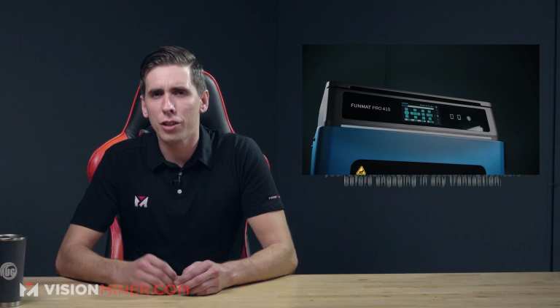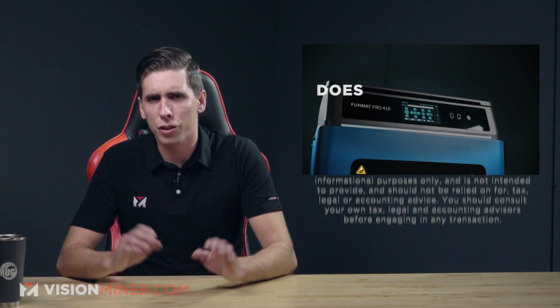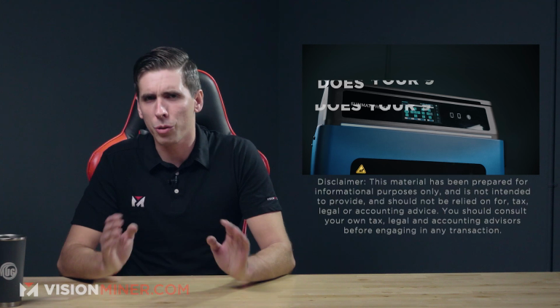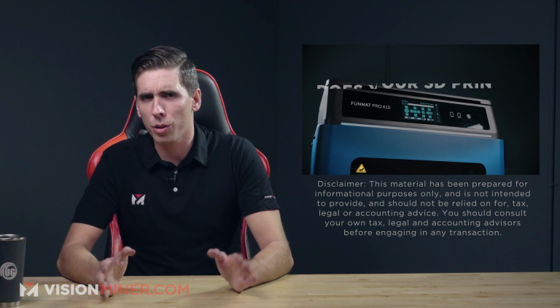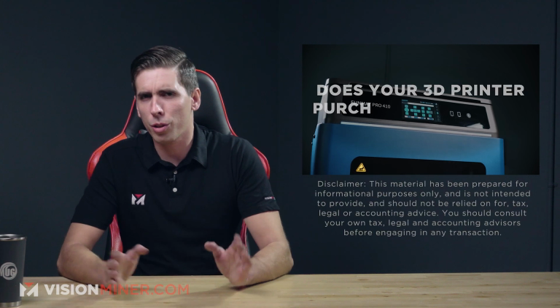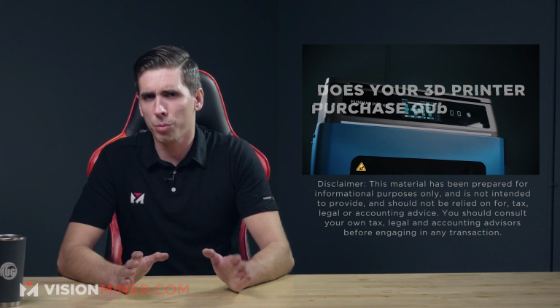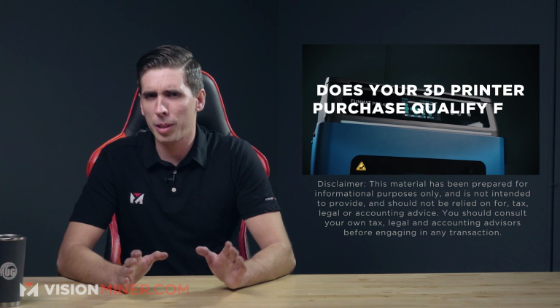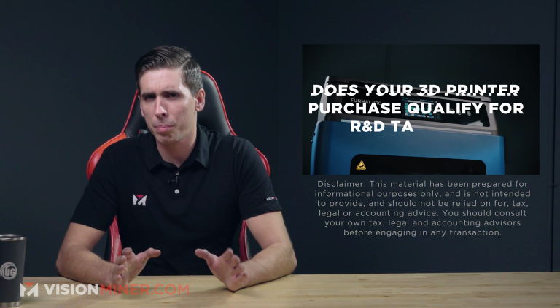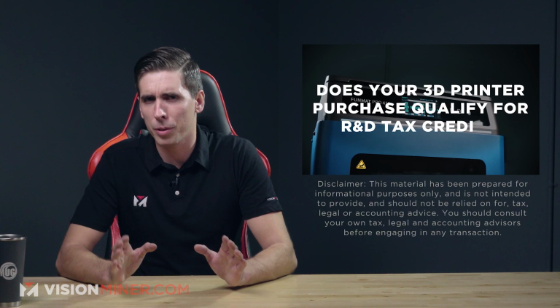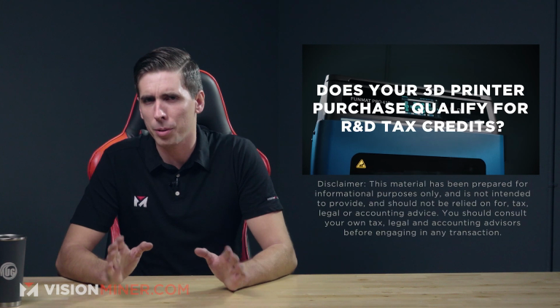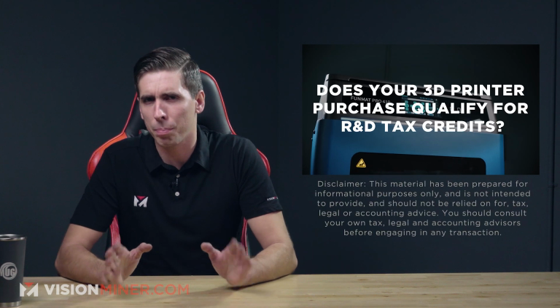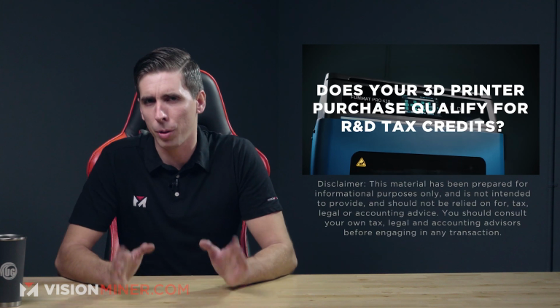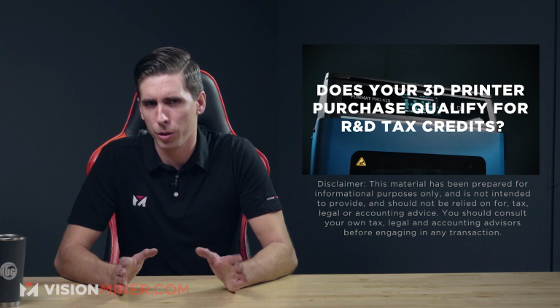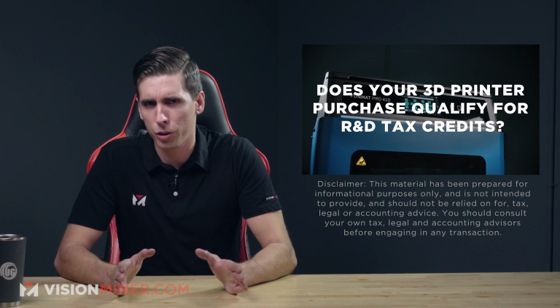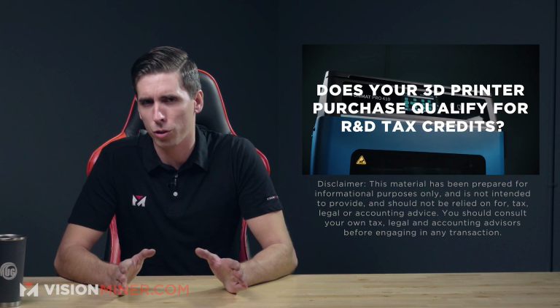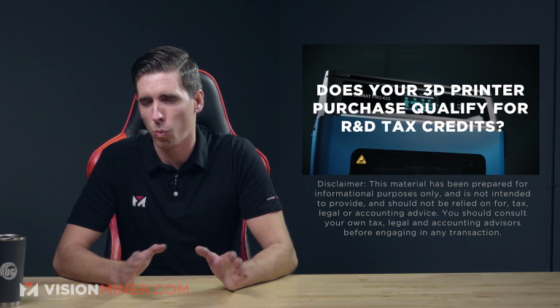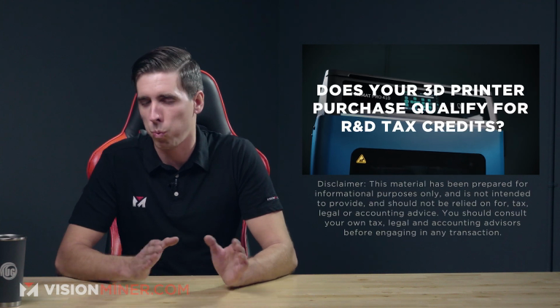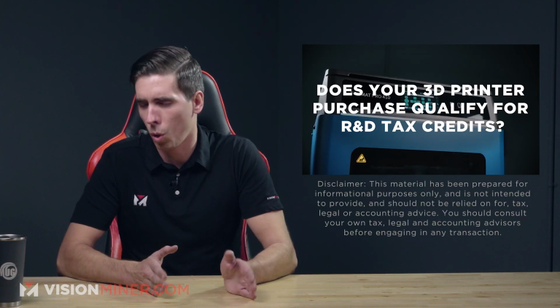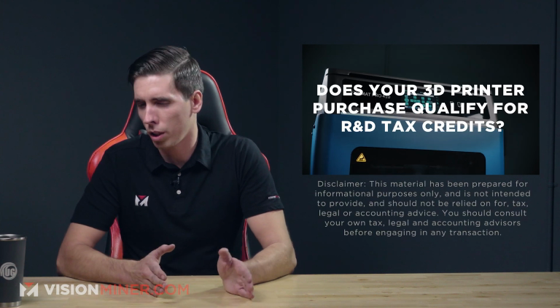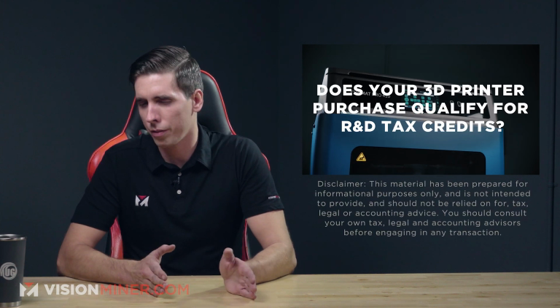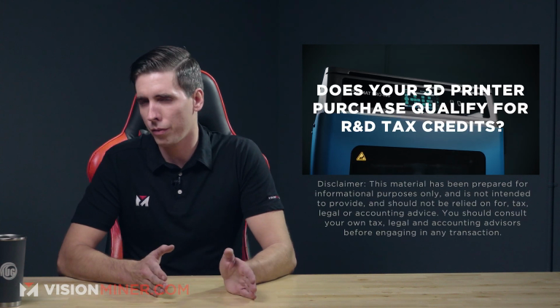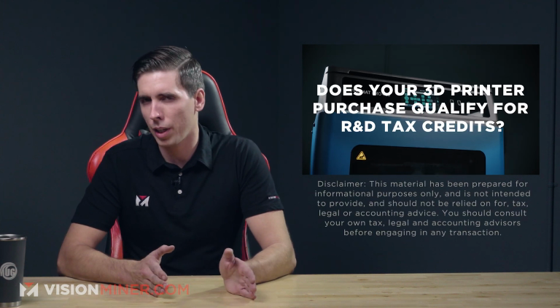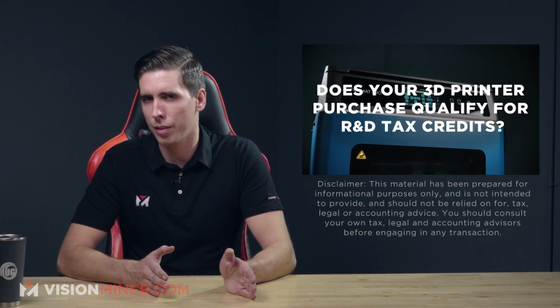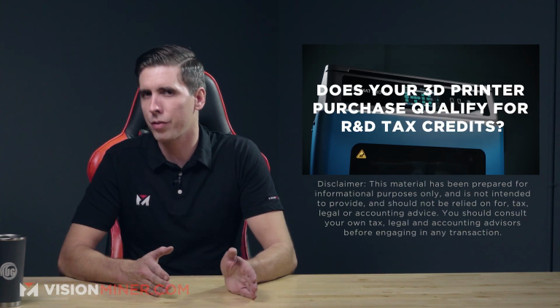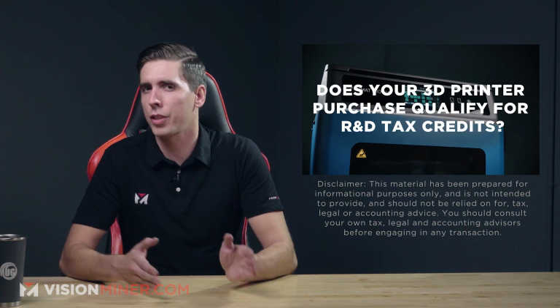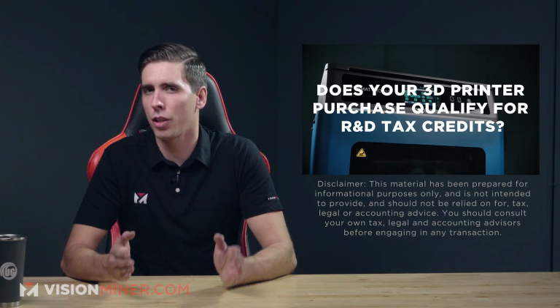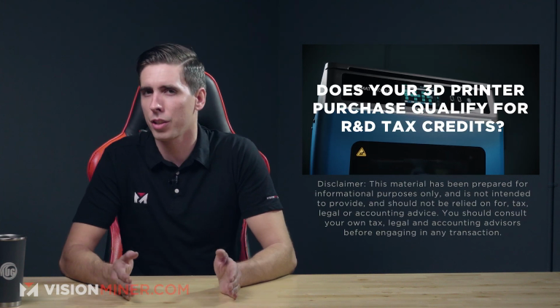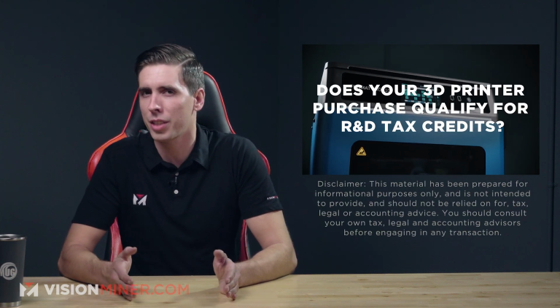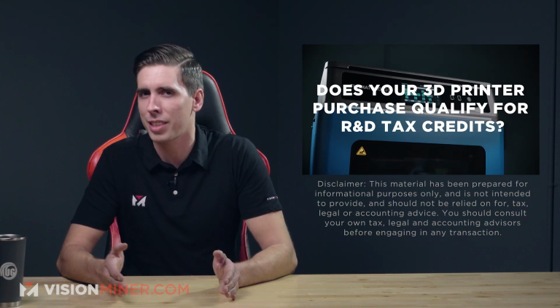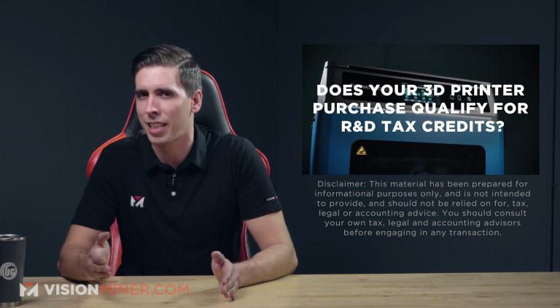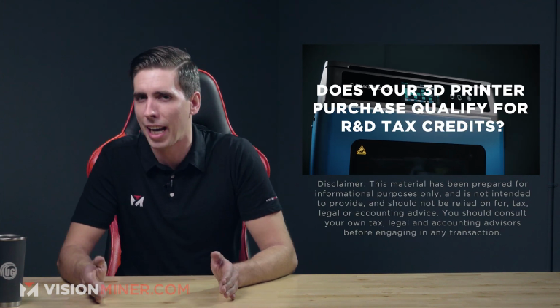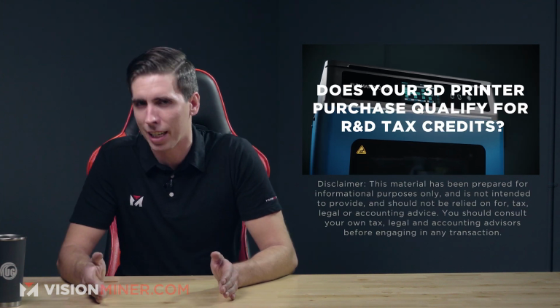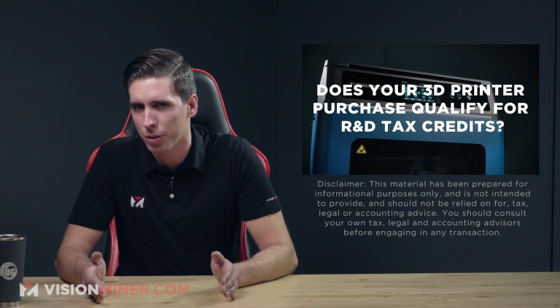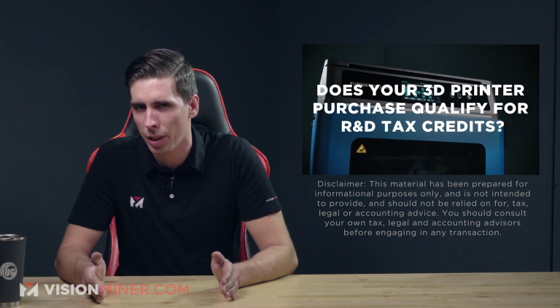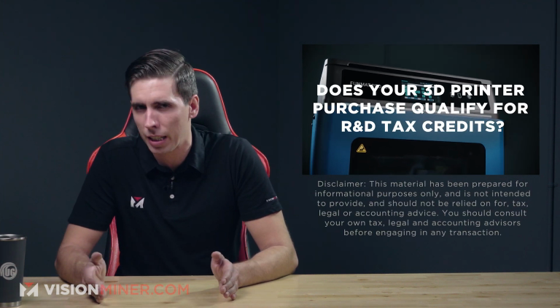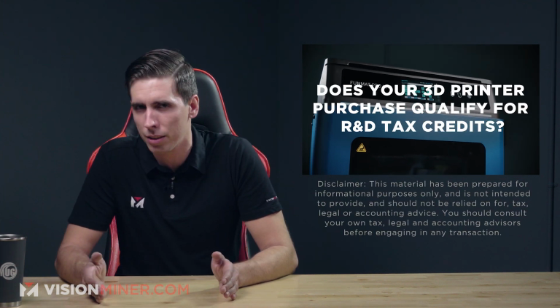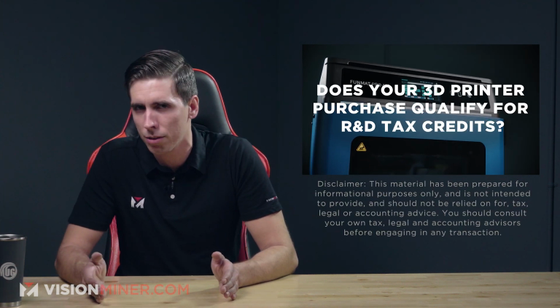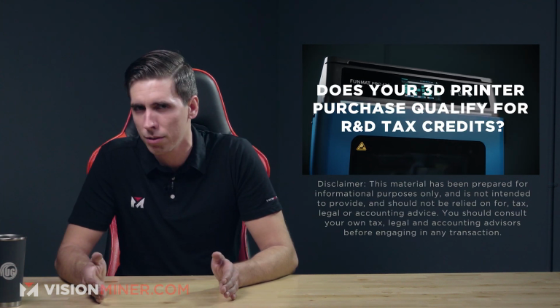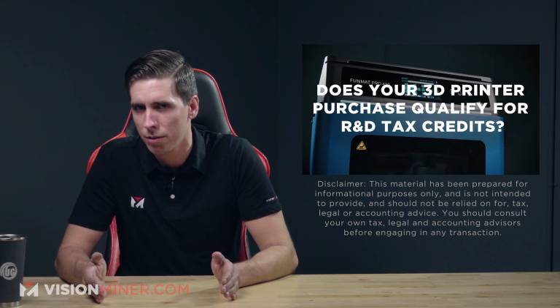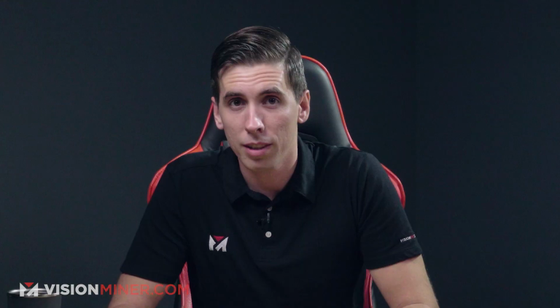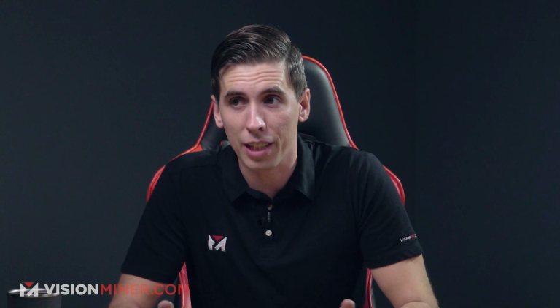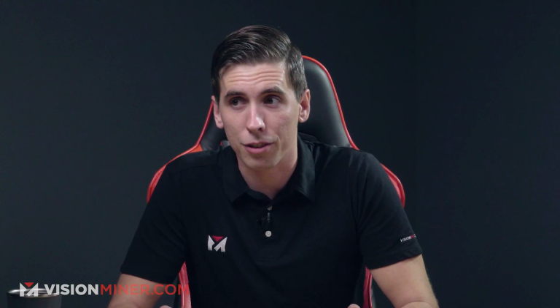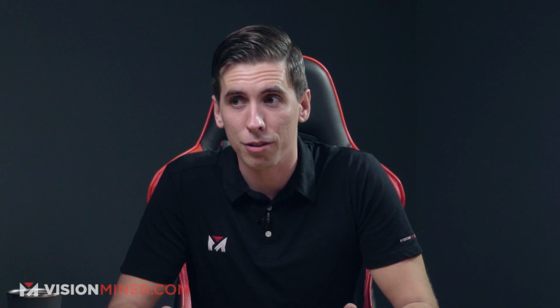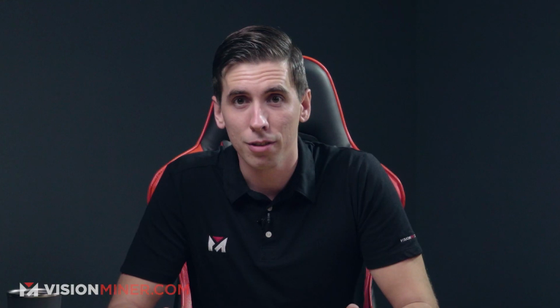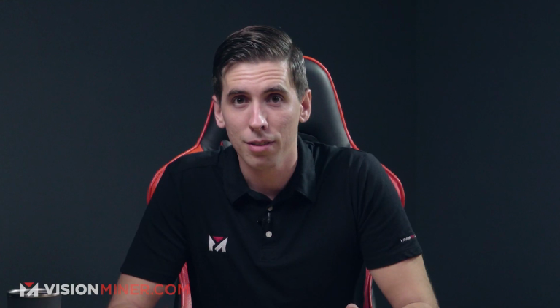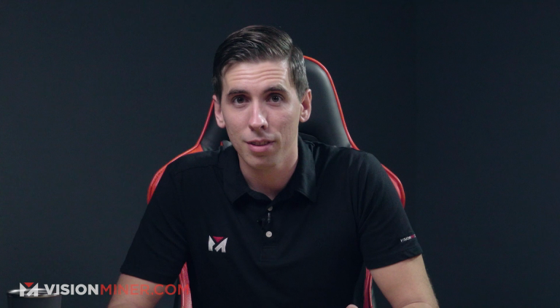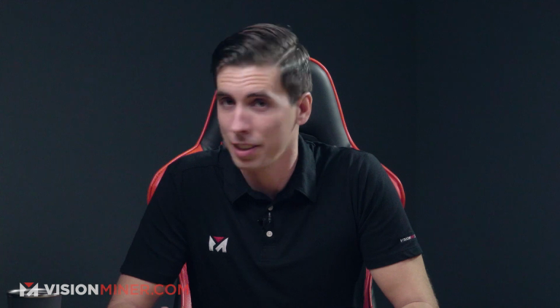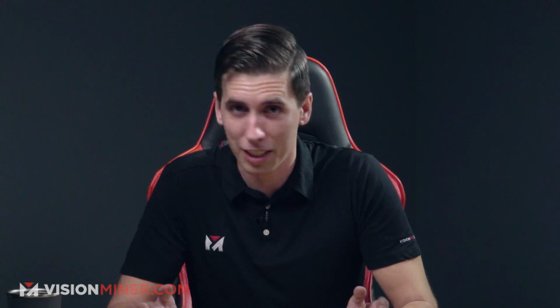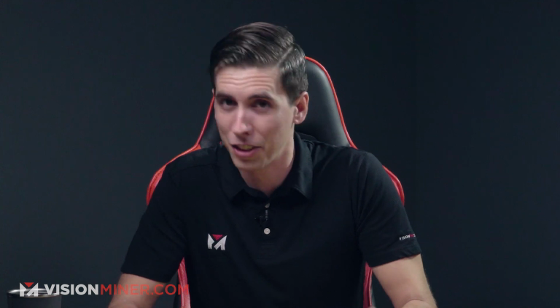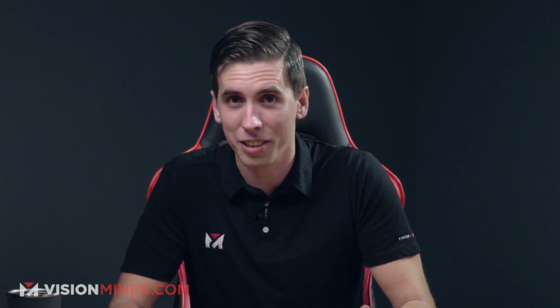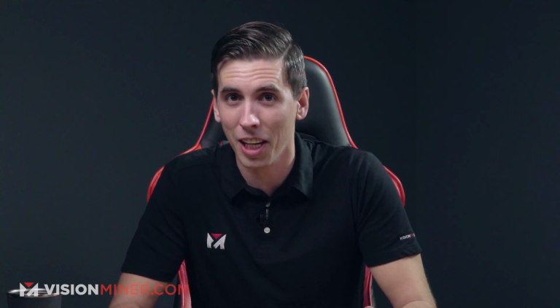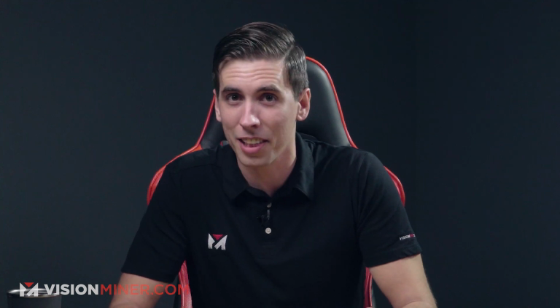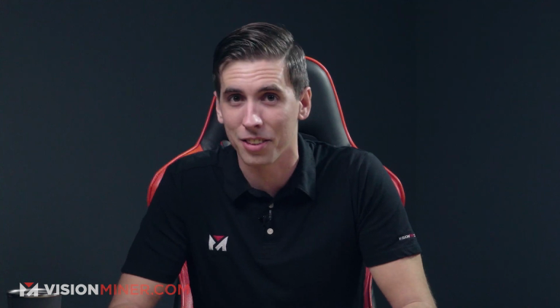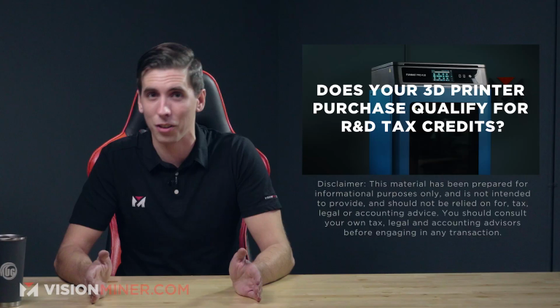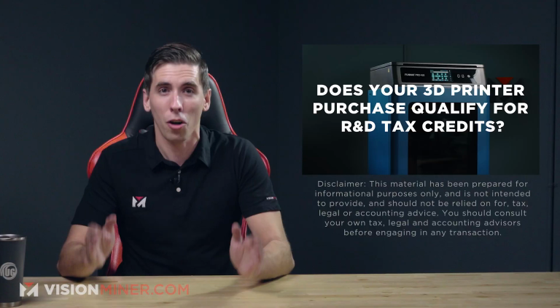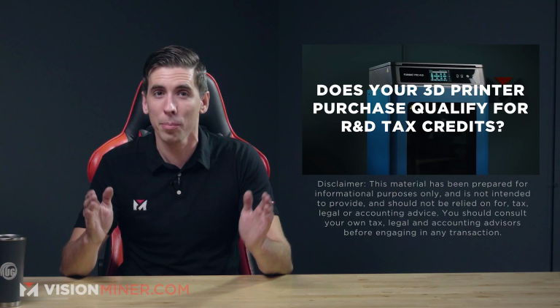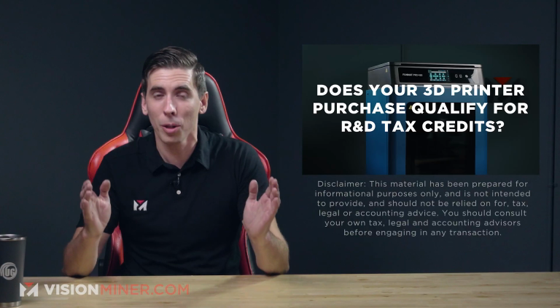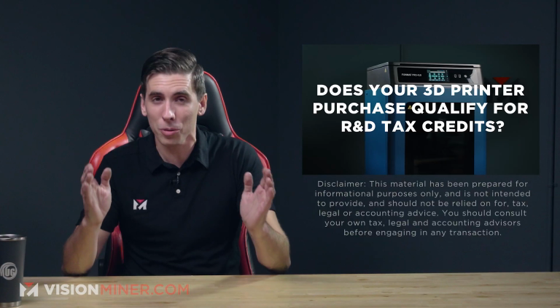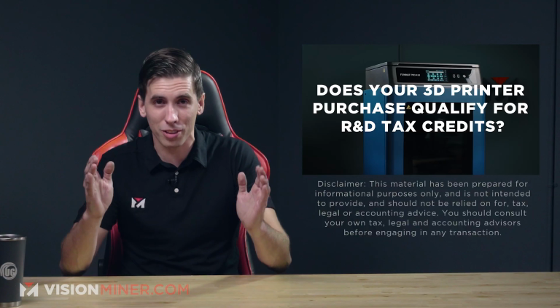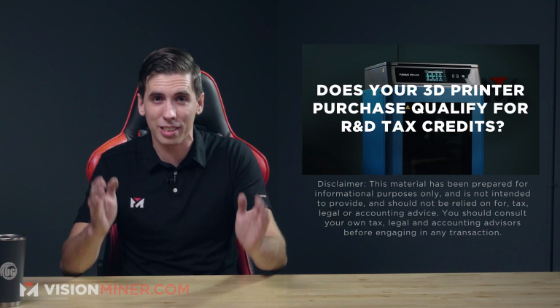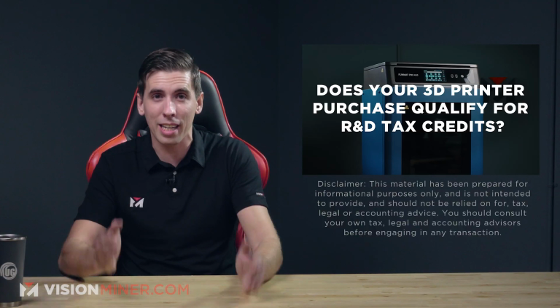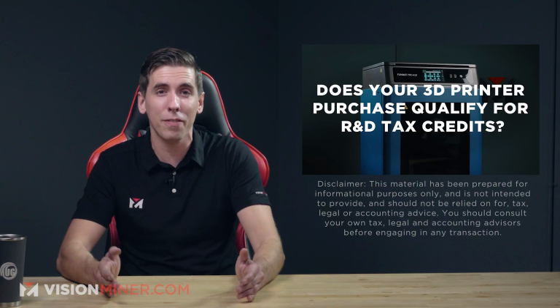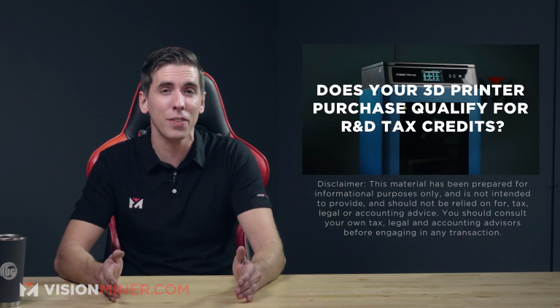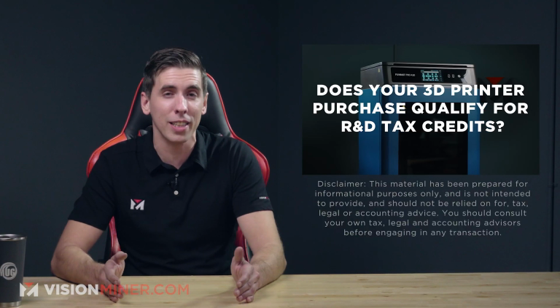Does your 3D printer purchase qualify for the R&D tax credits? Yes, almost definitely.